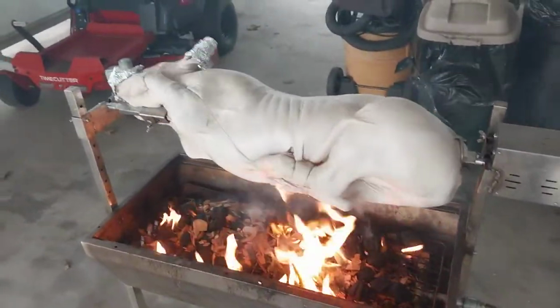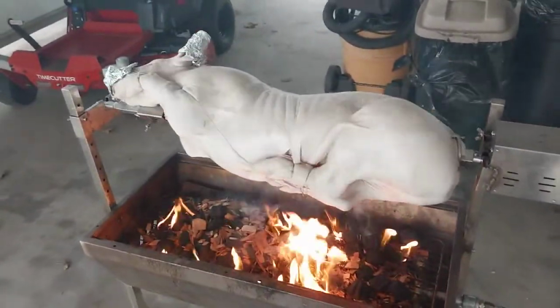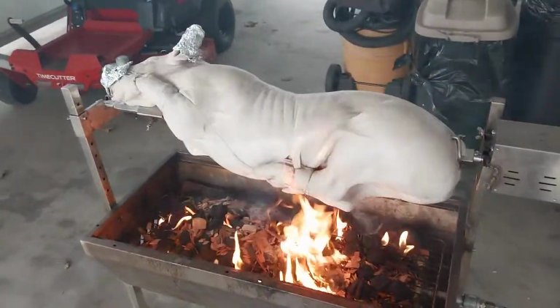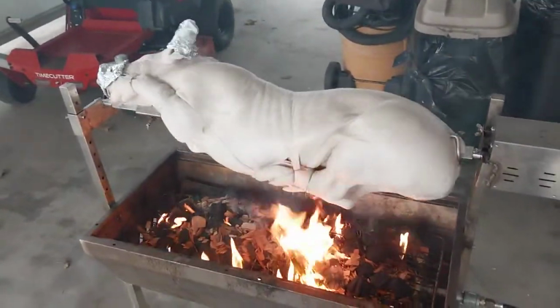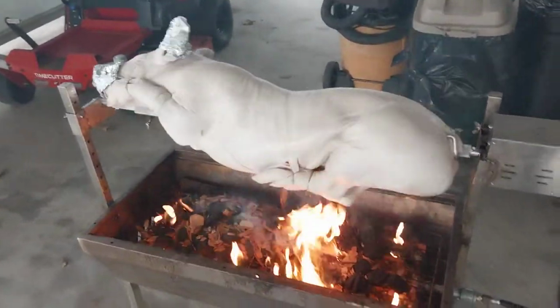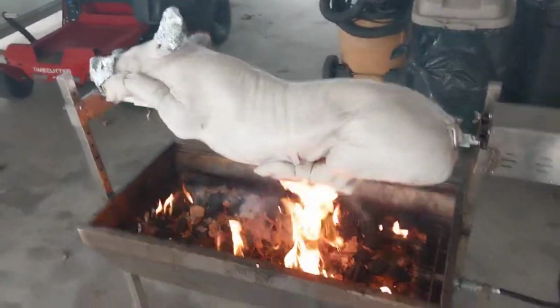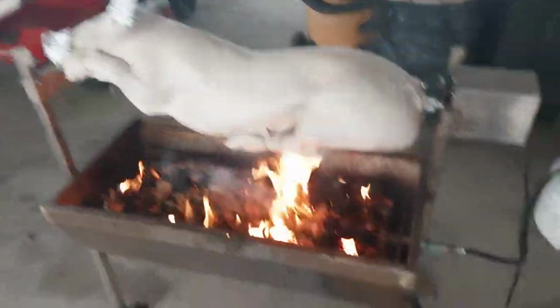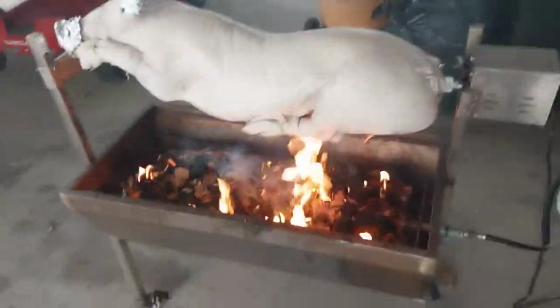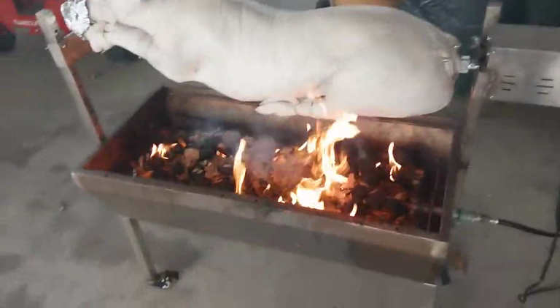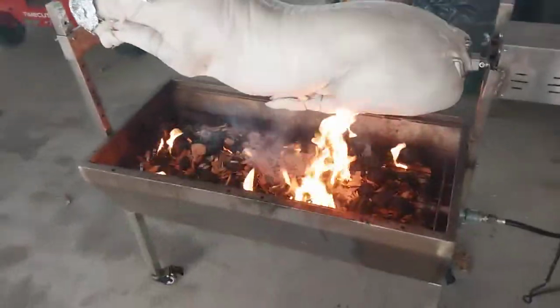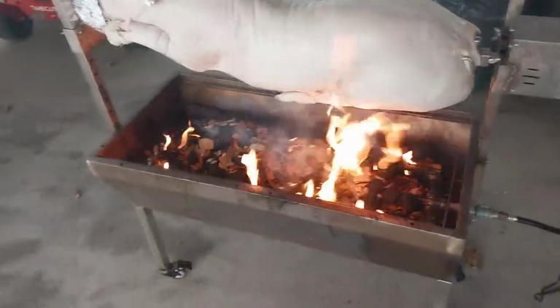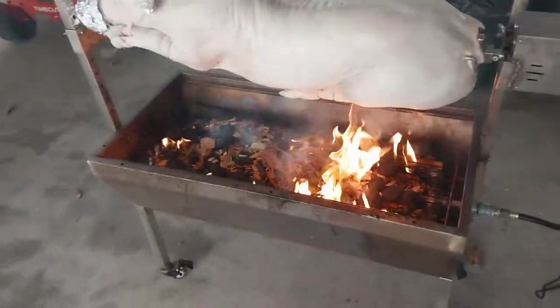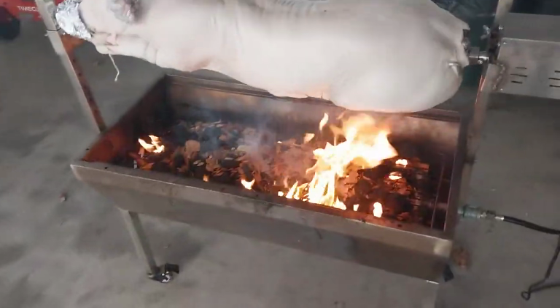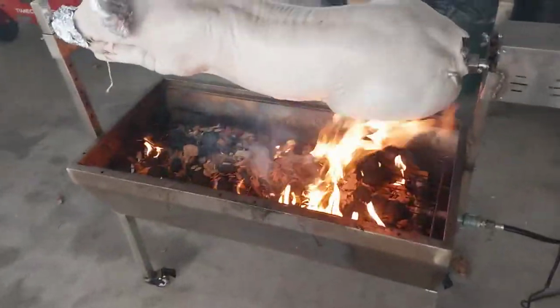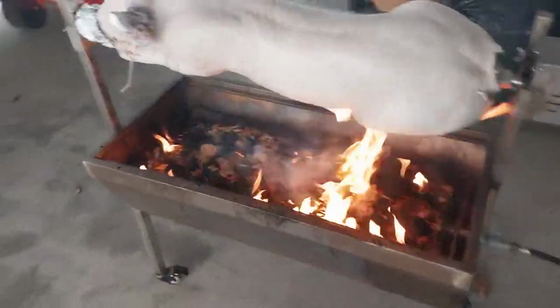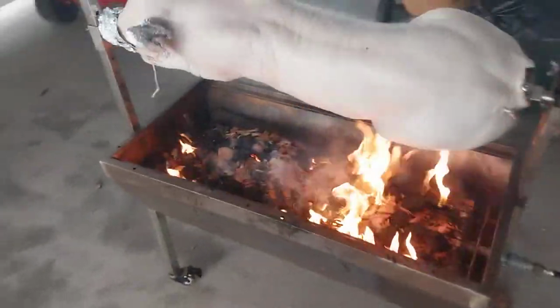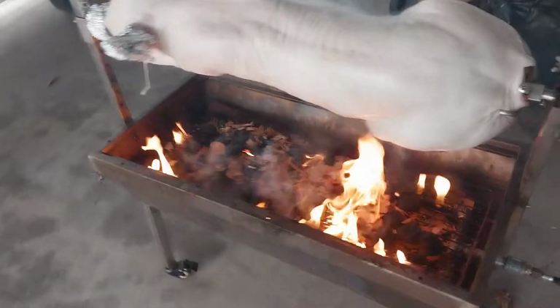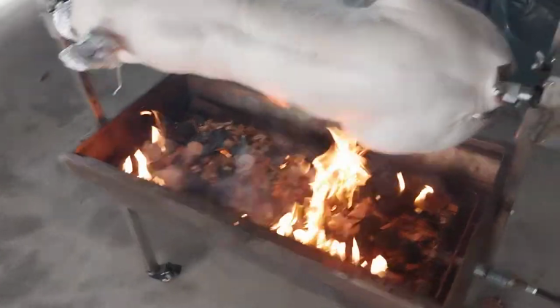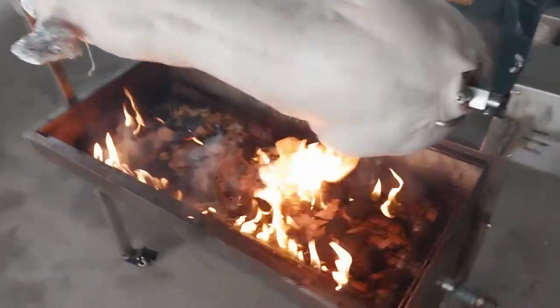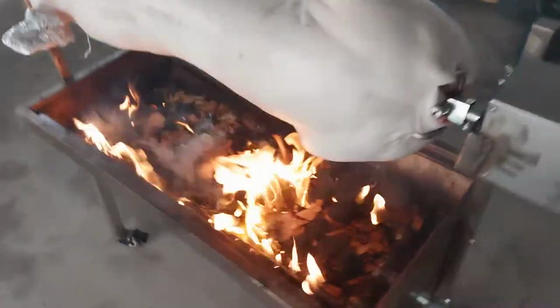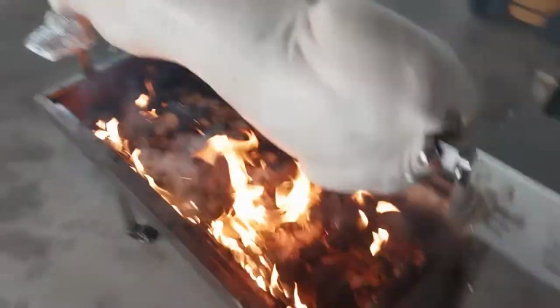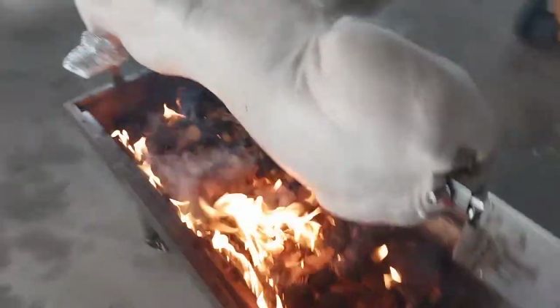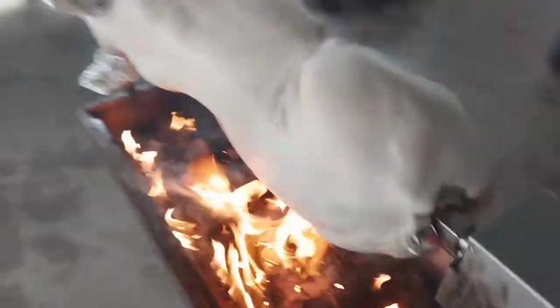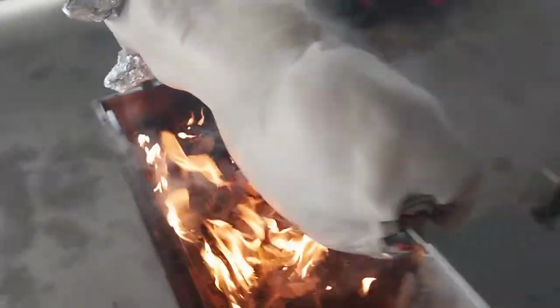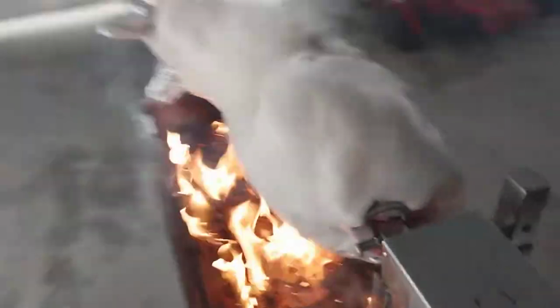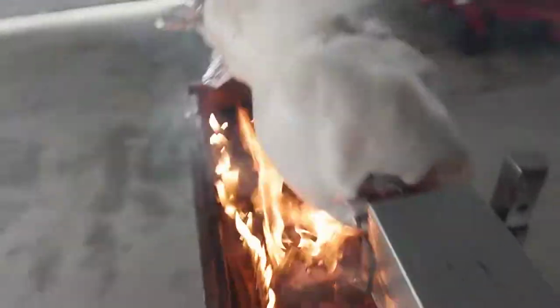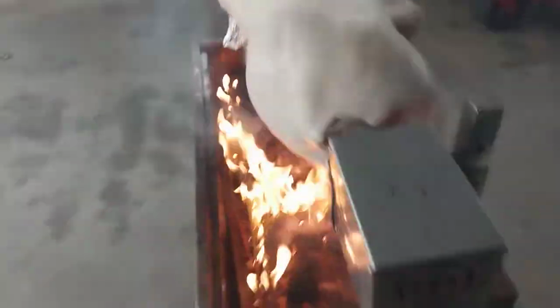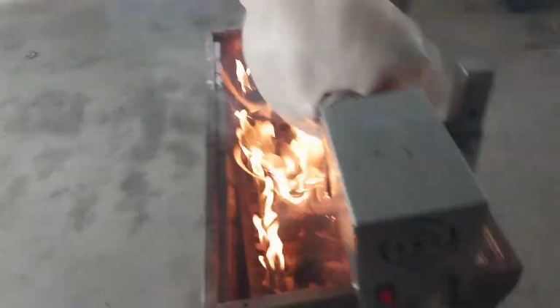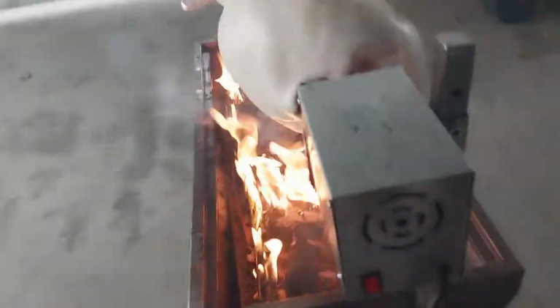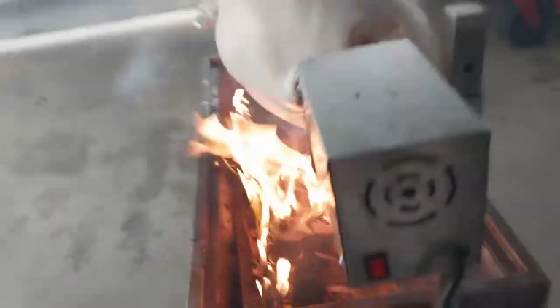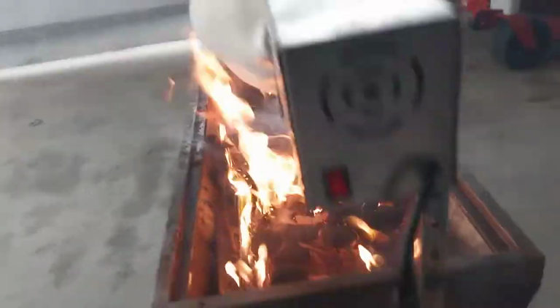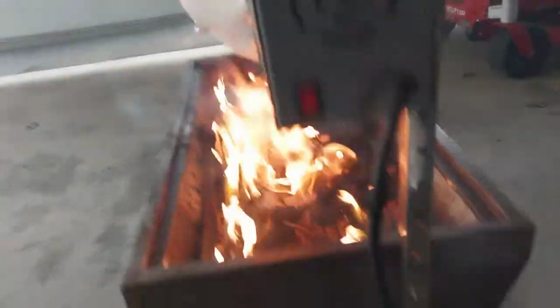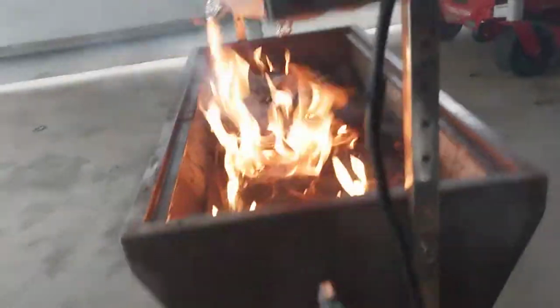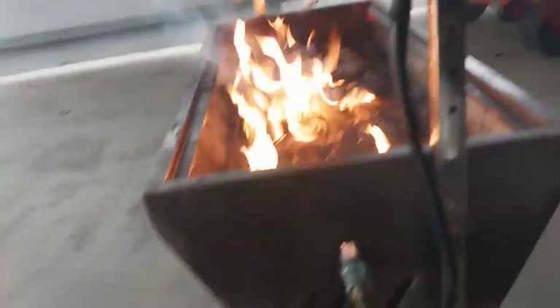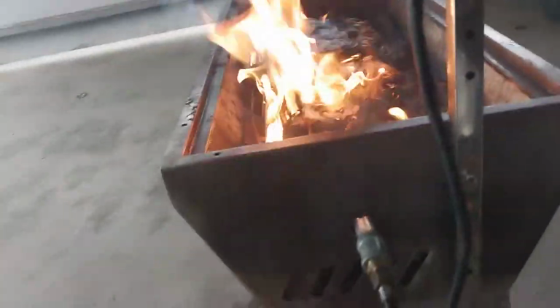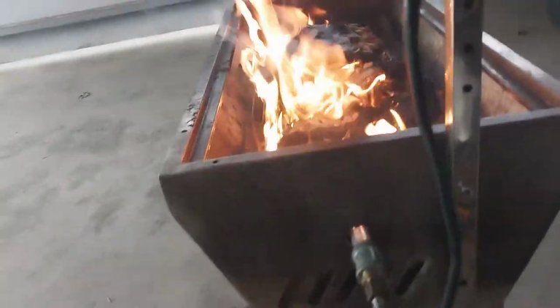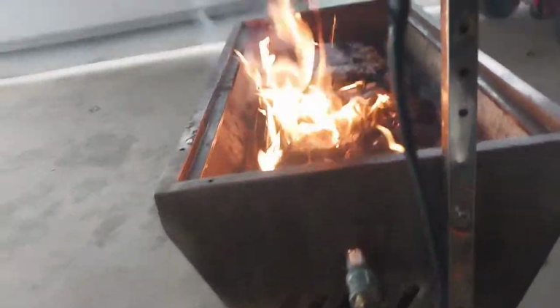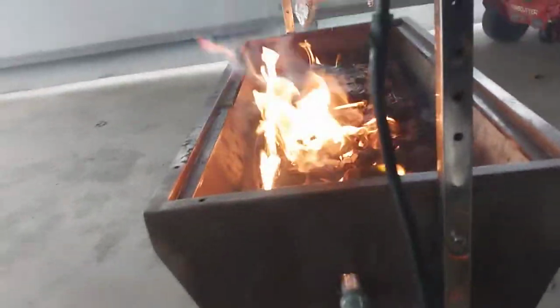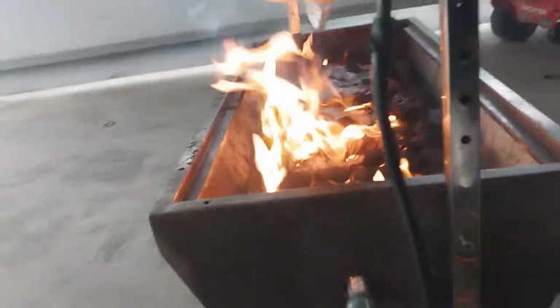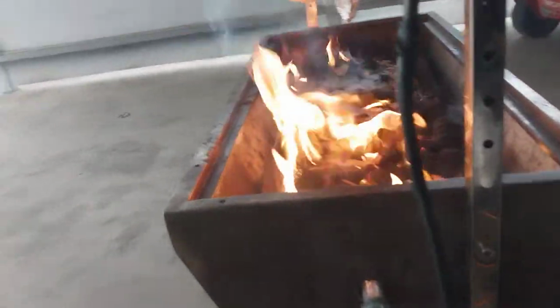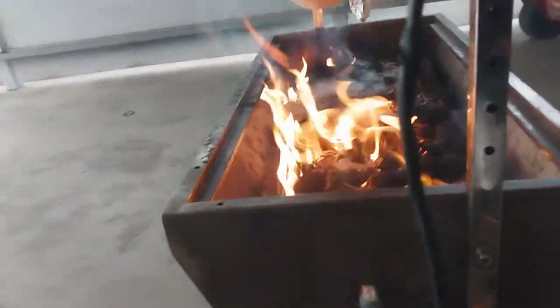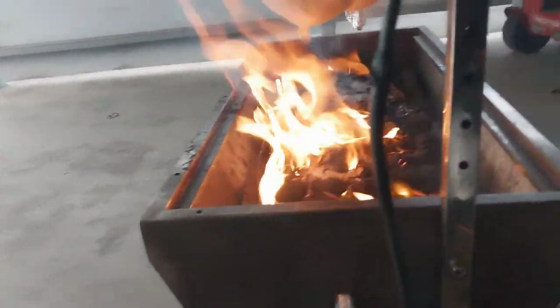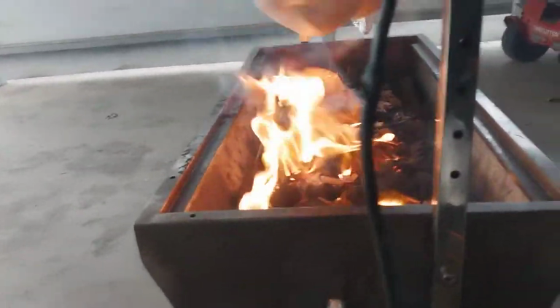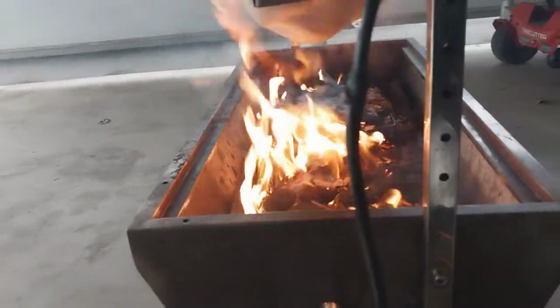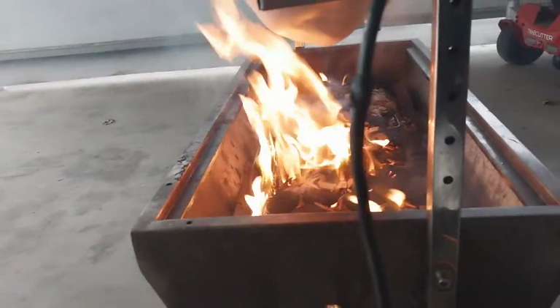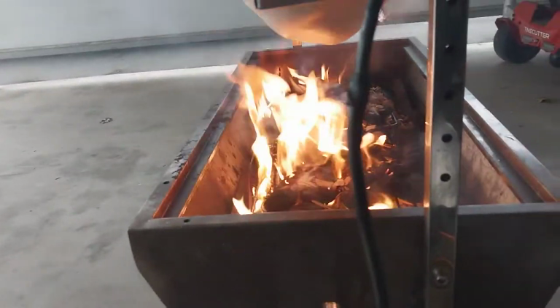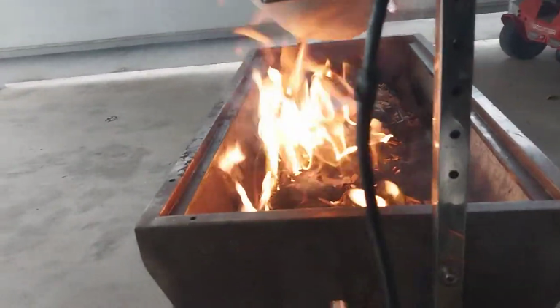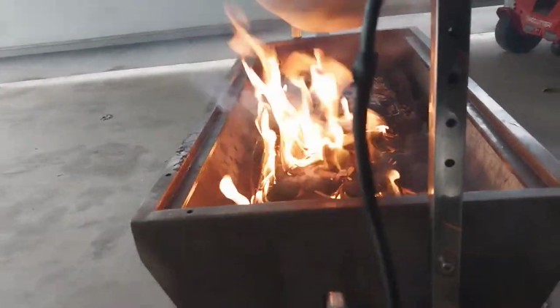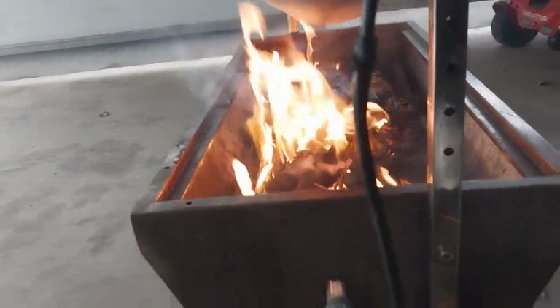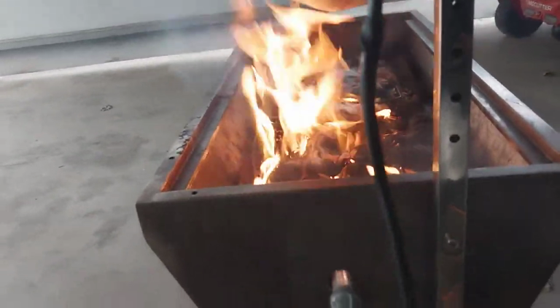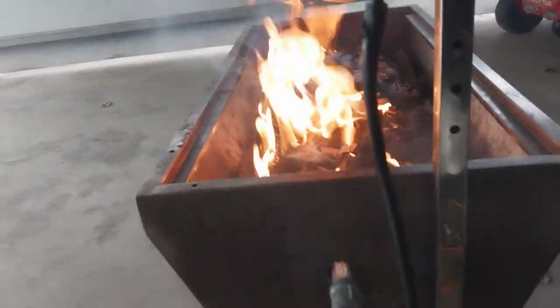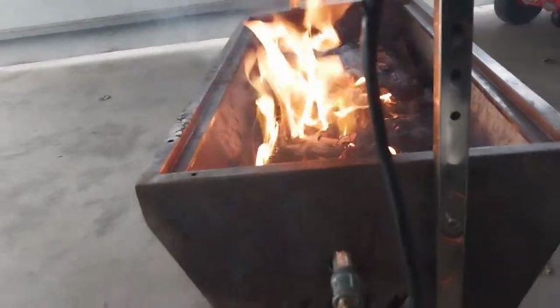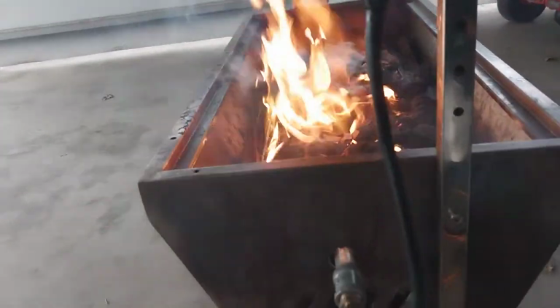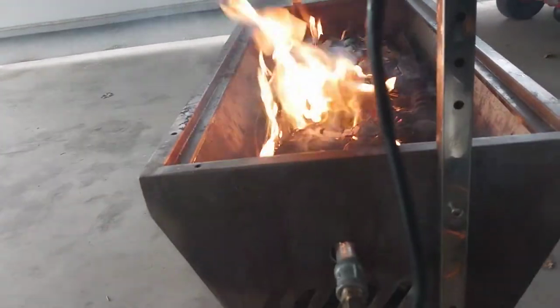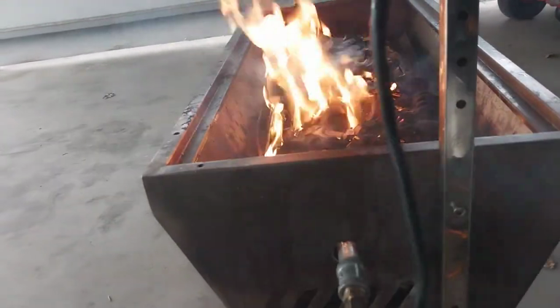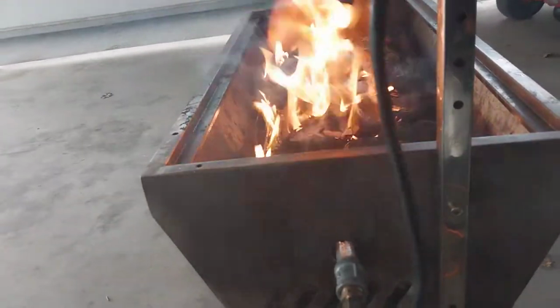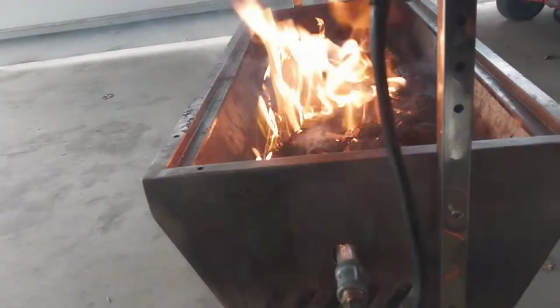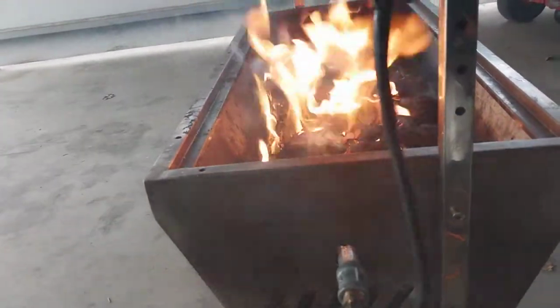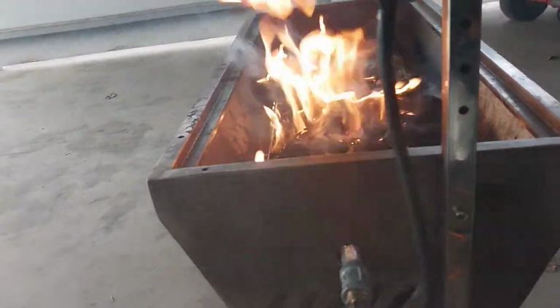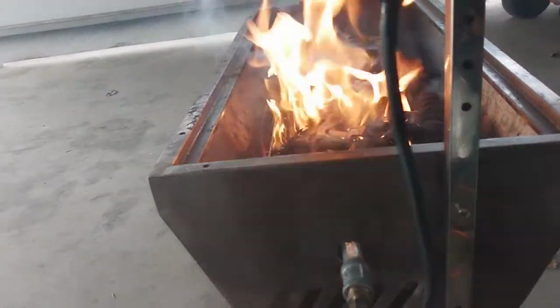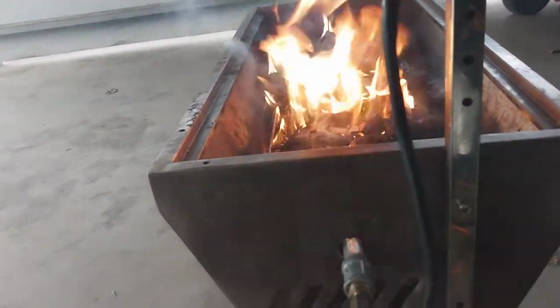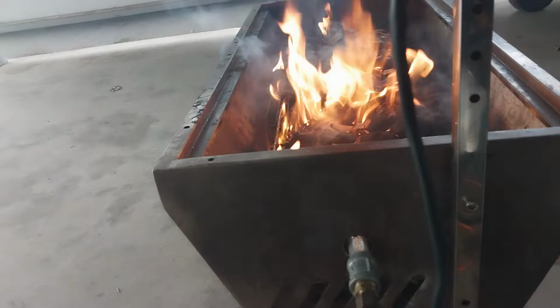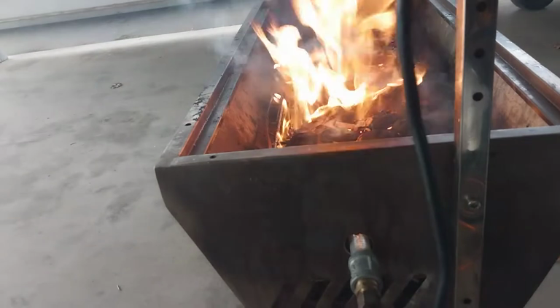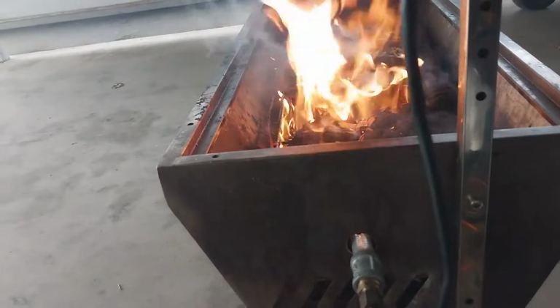Looks like it's getting a bit burnt so I'm going to turn it down a little bit because the coals are catching on.